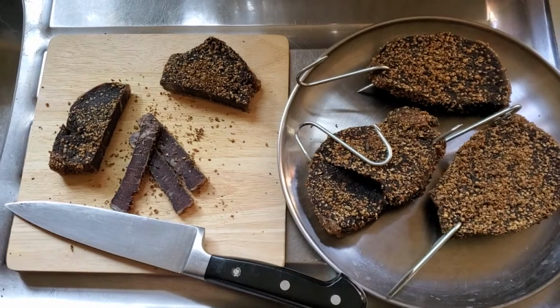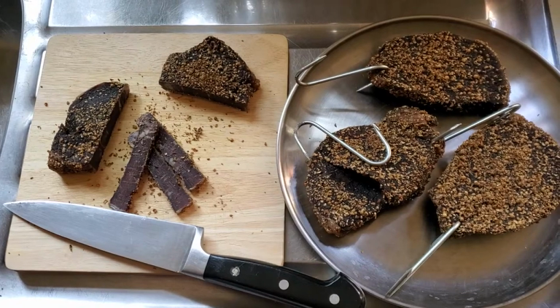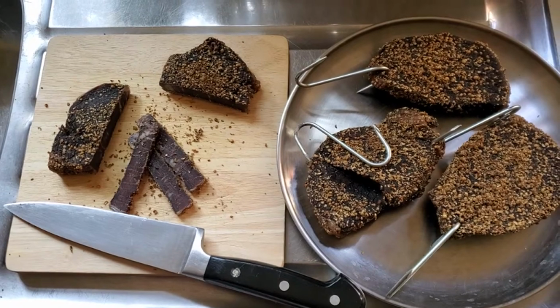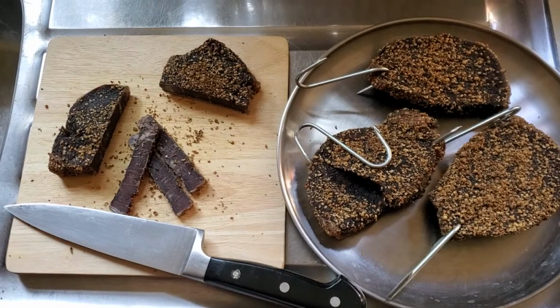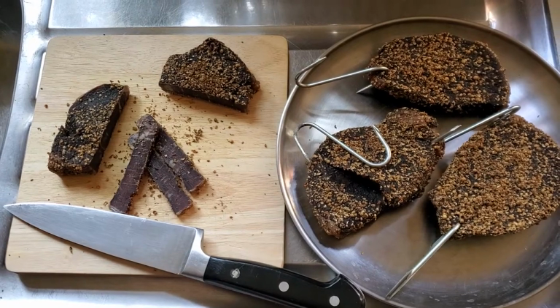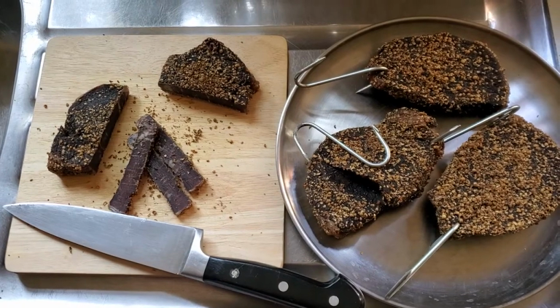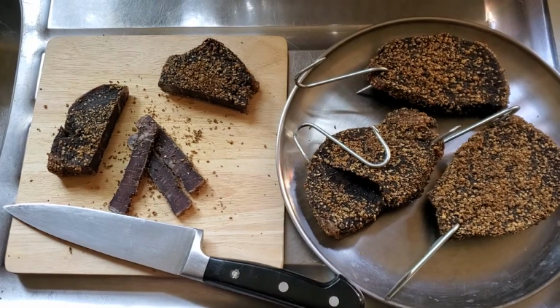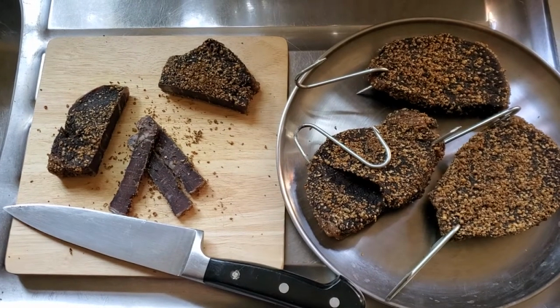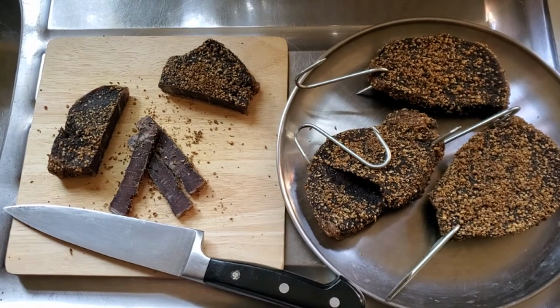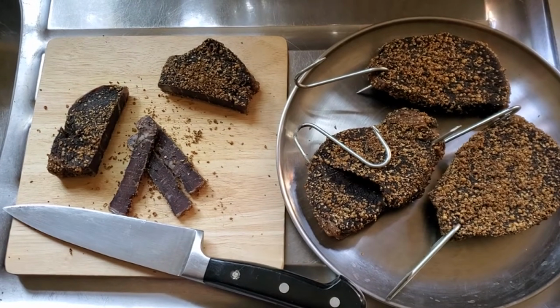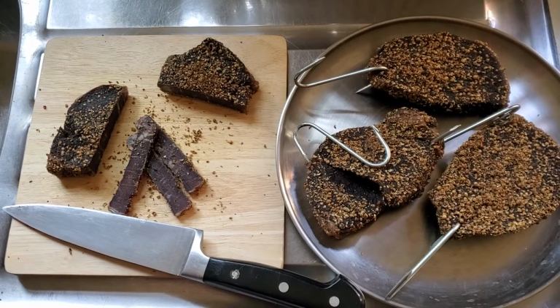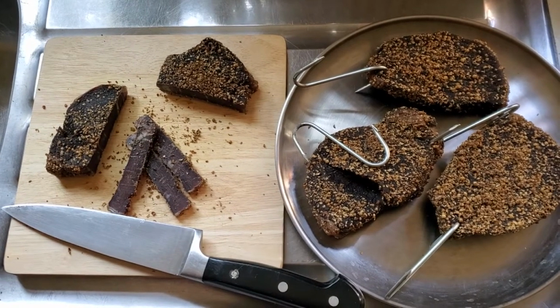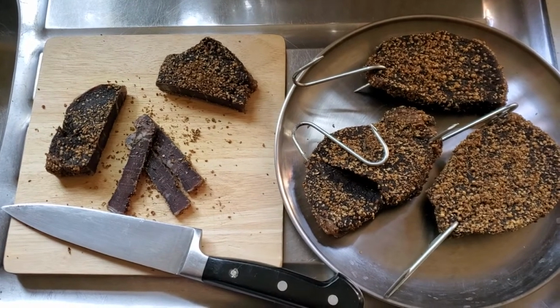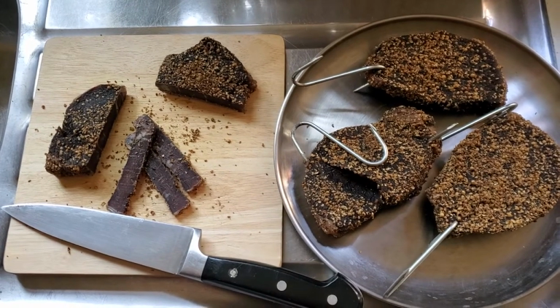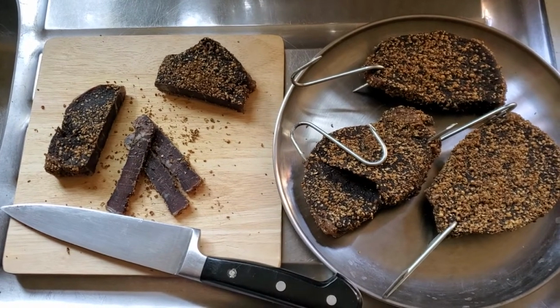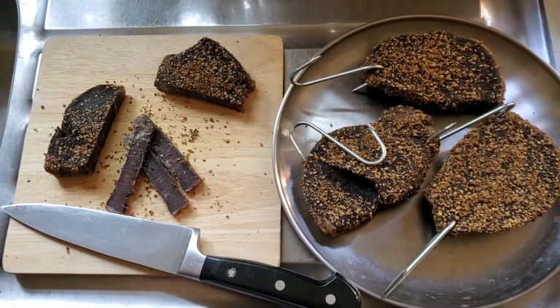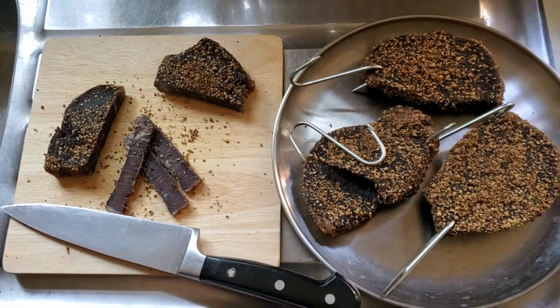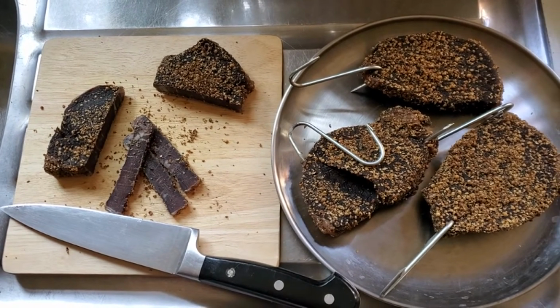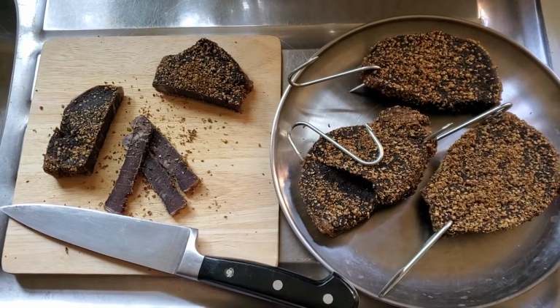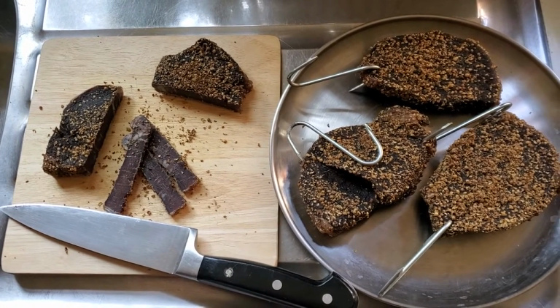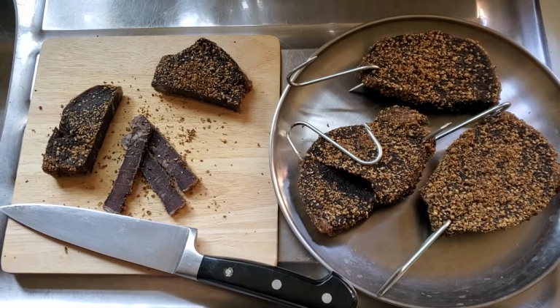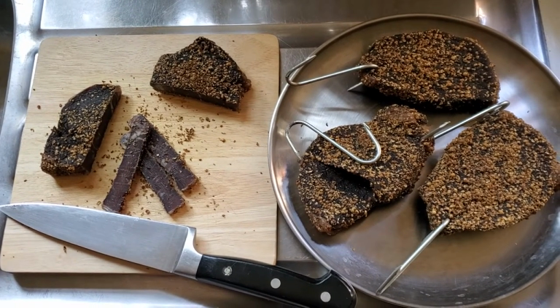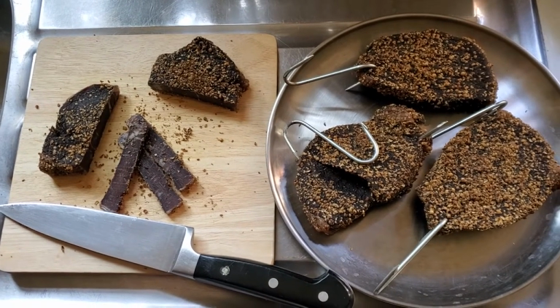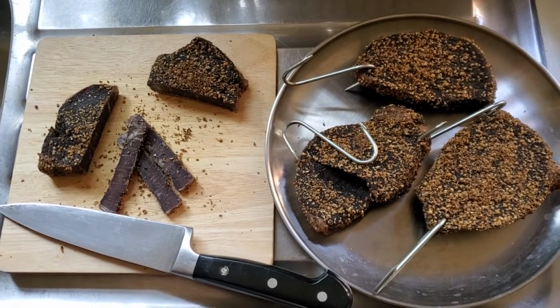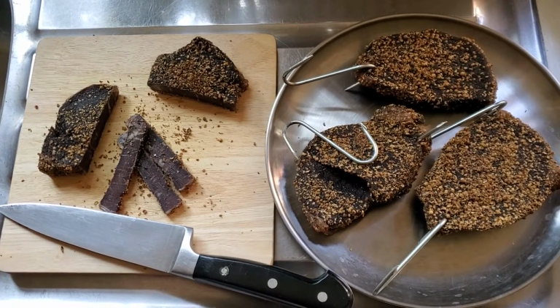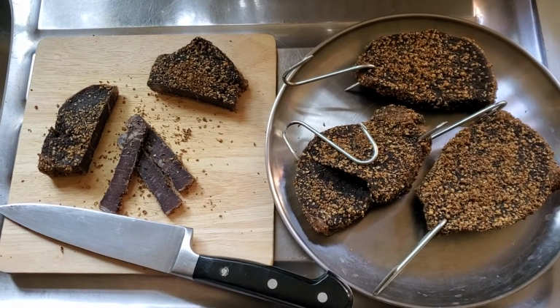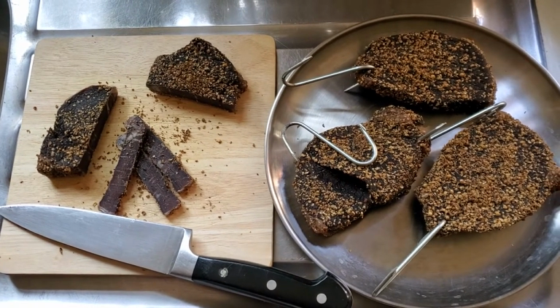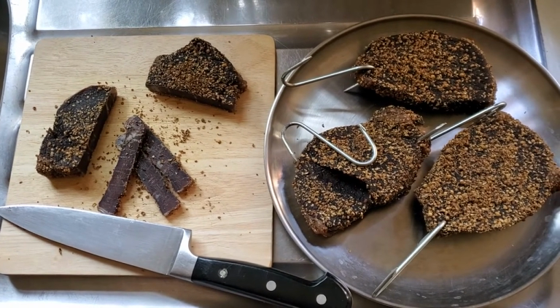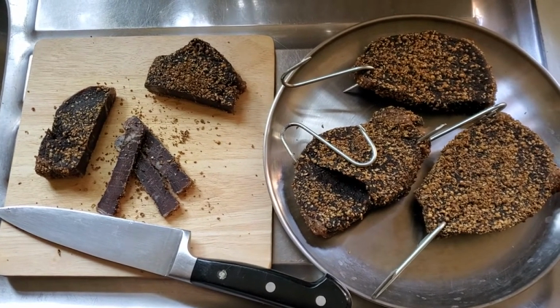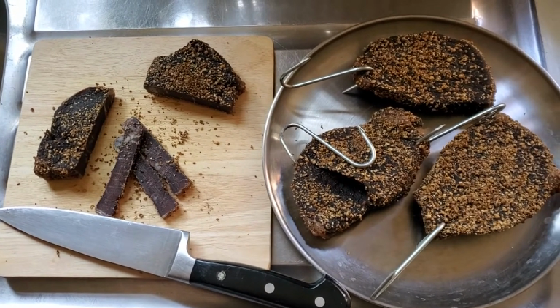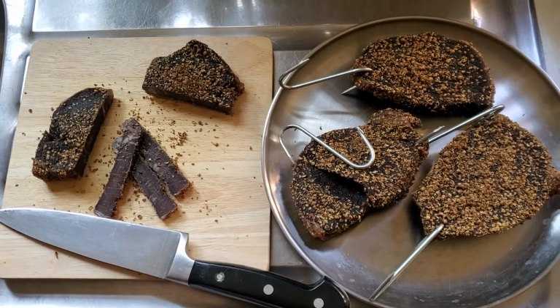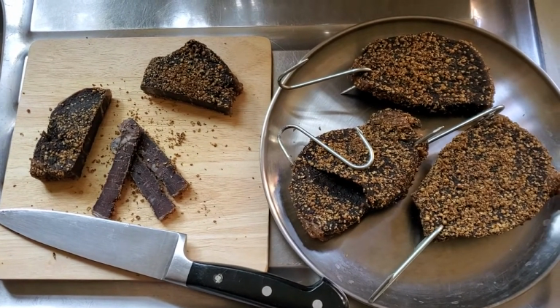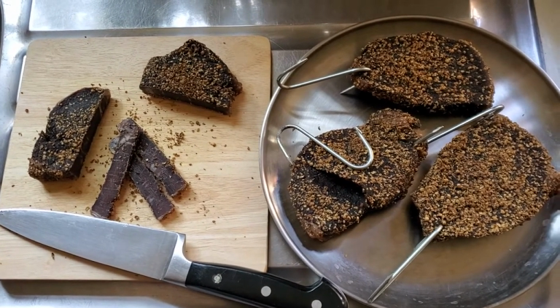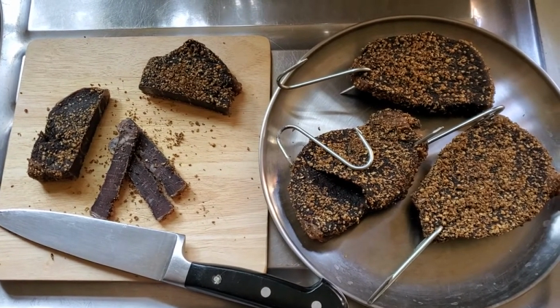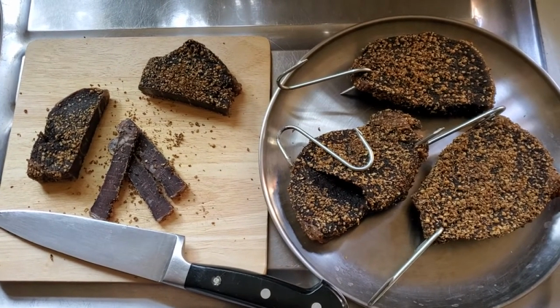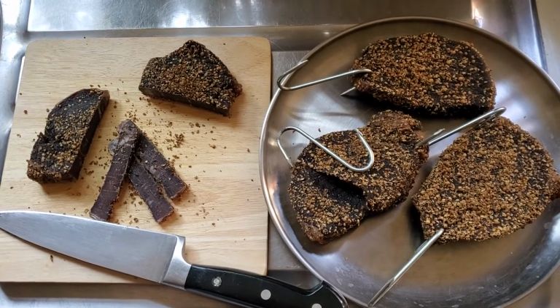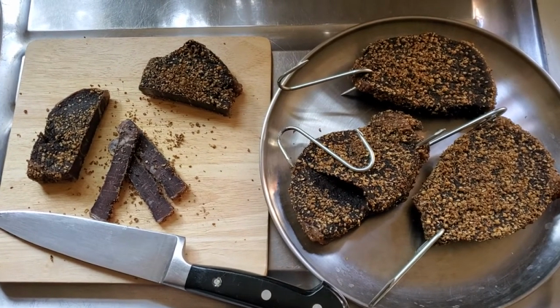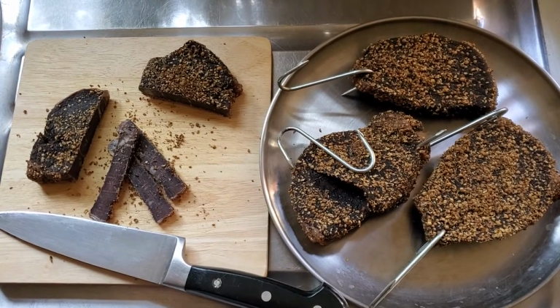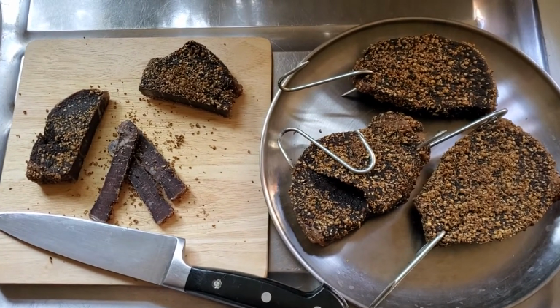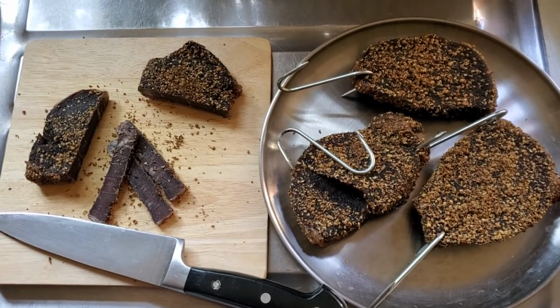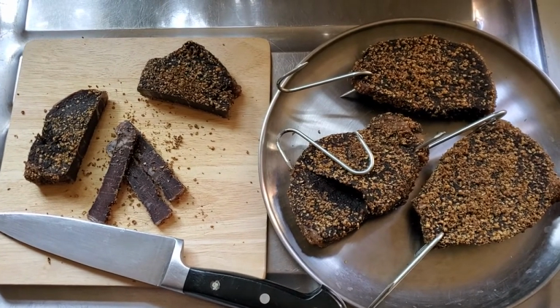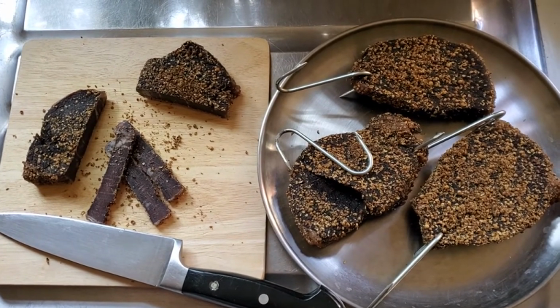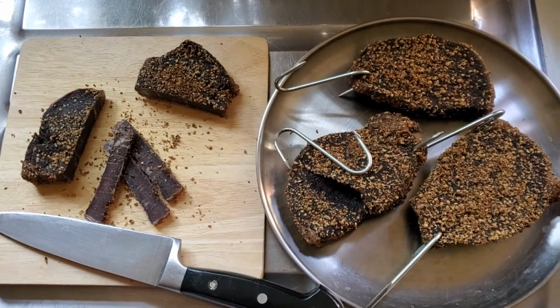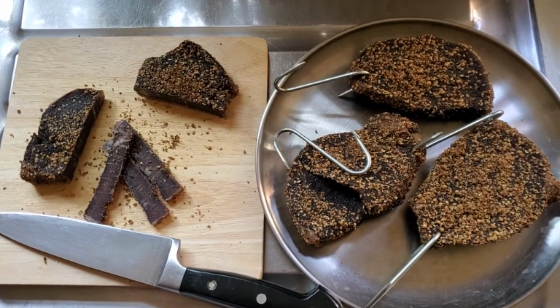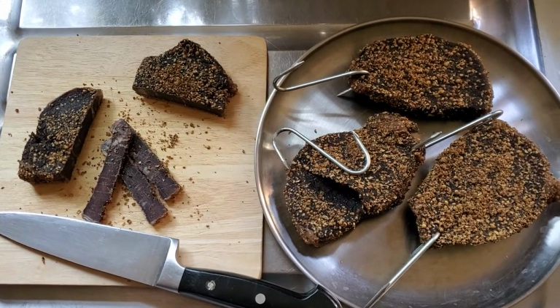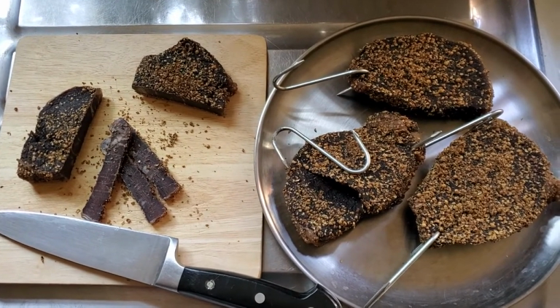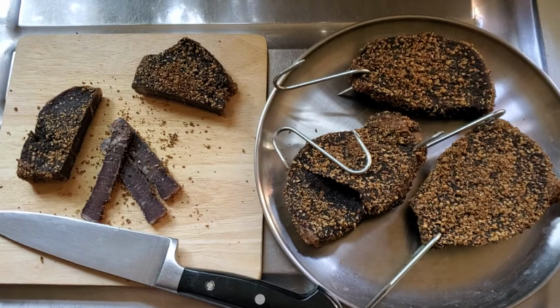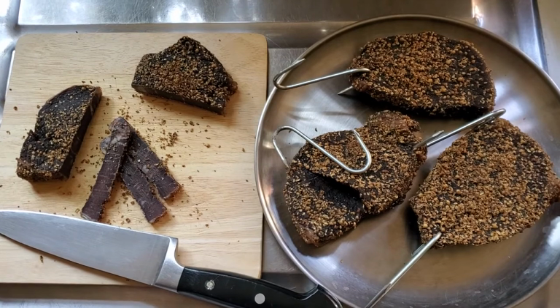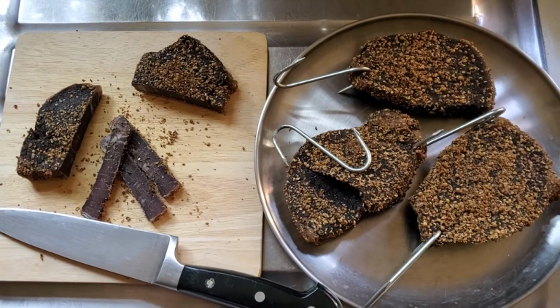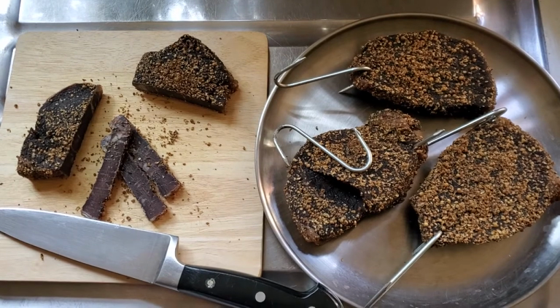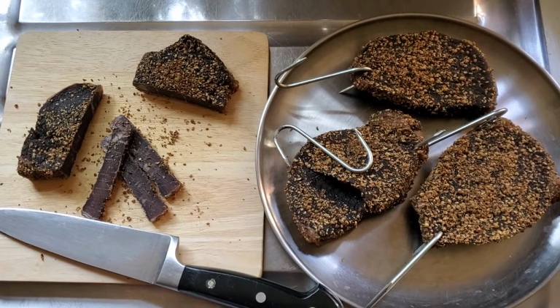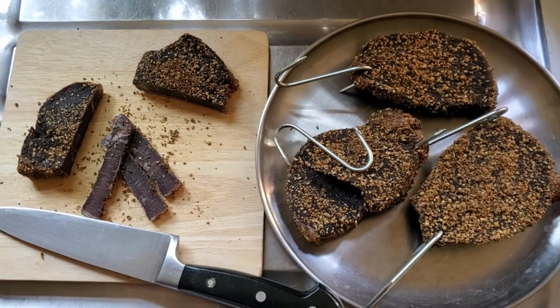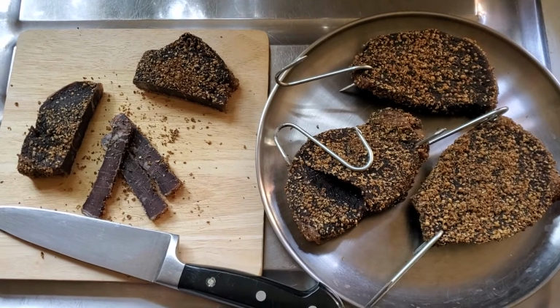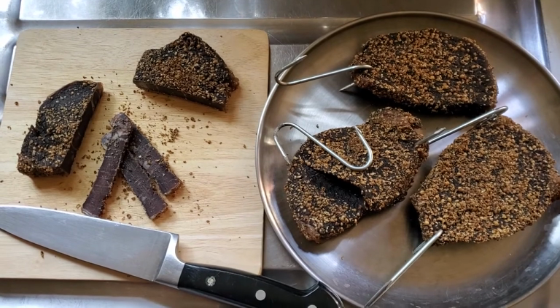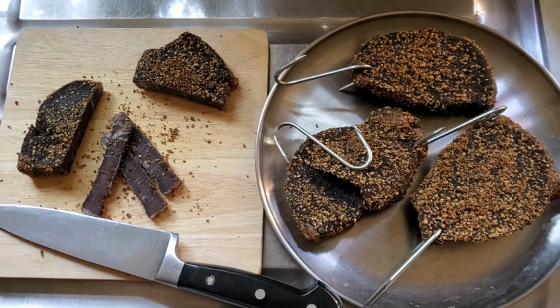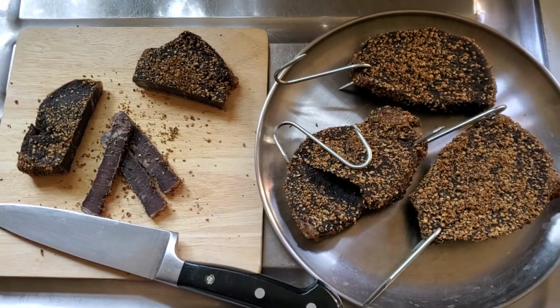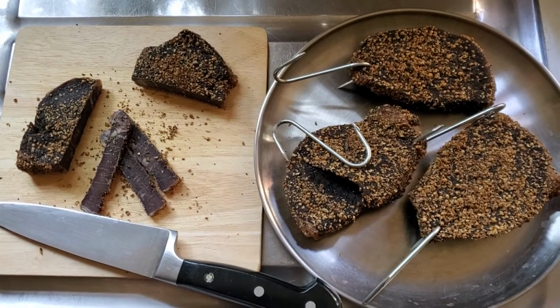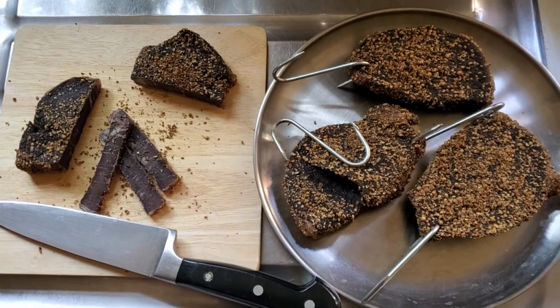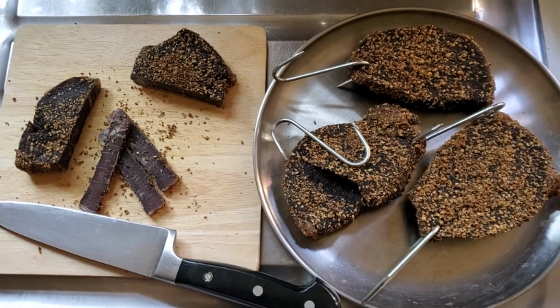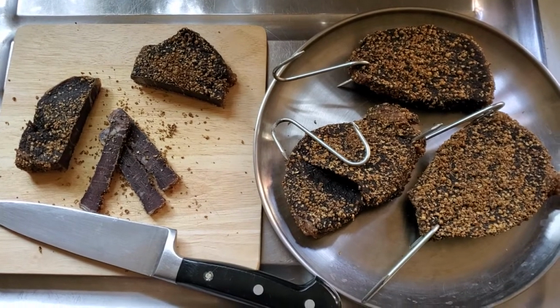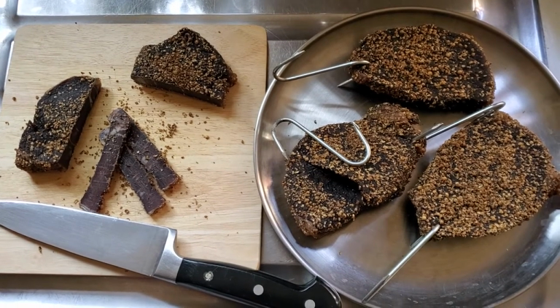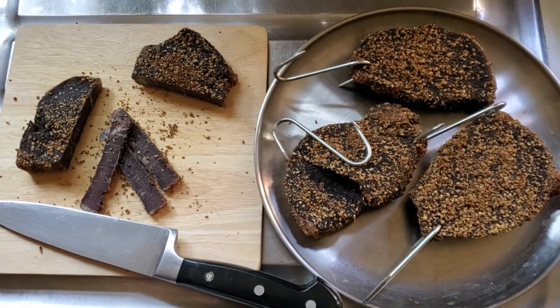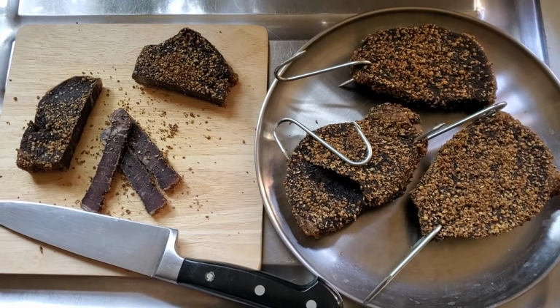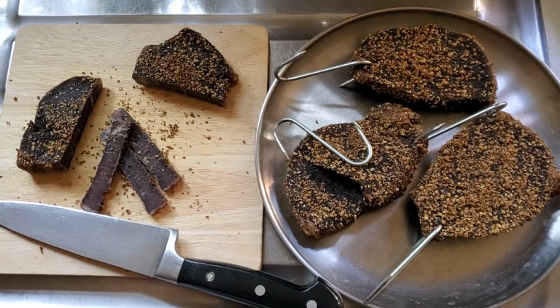Well hello folks, it's Flydraunner back again with the results of the first run of the built on box.